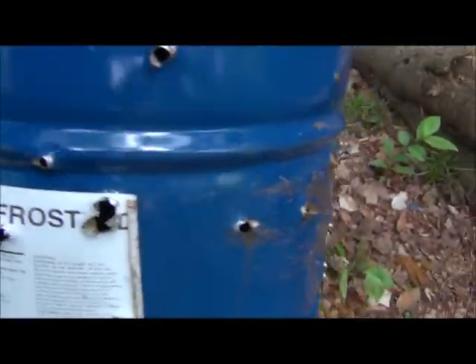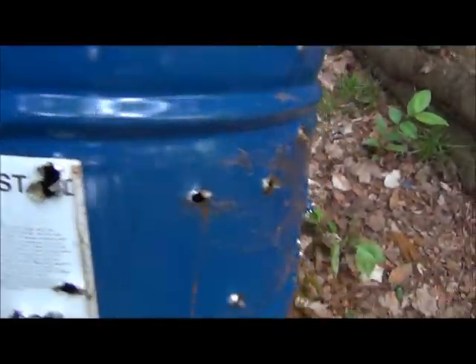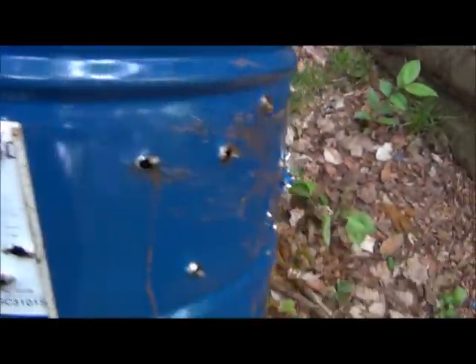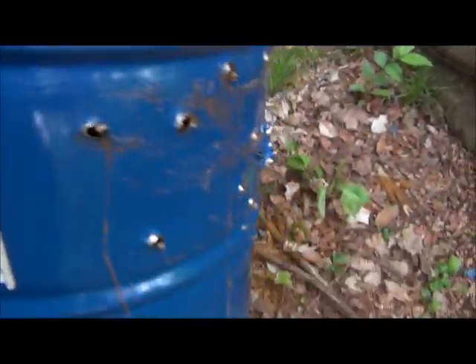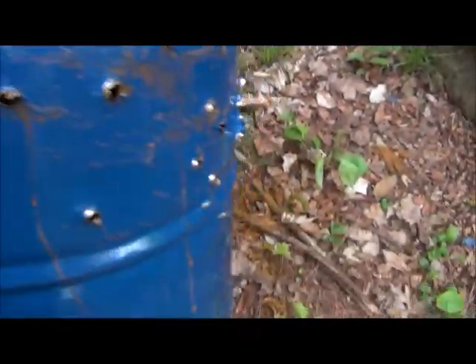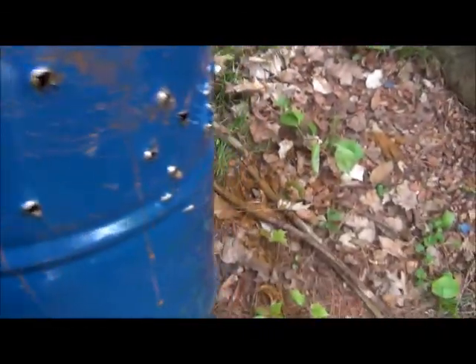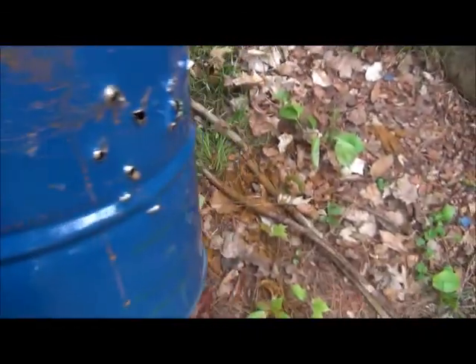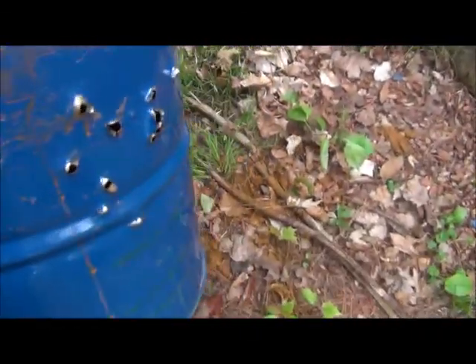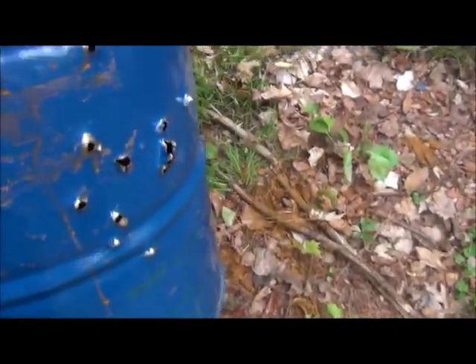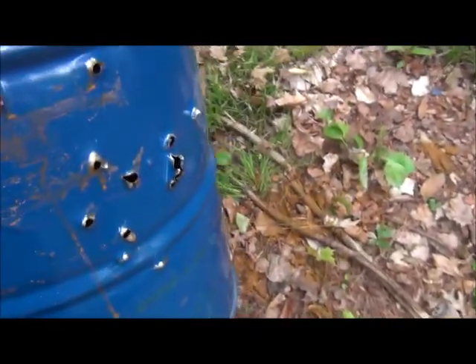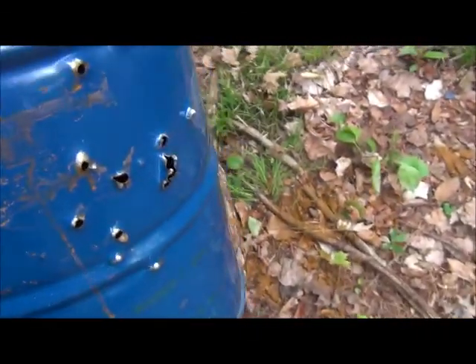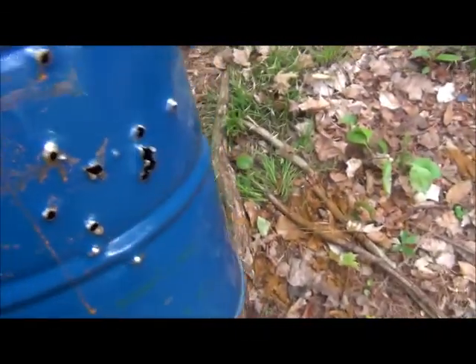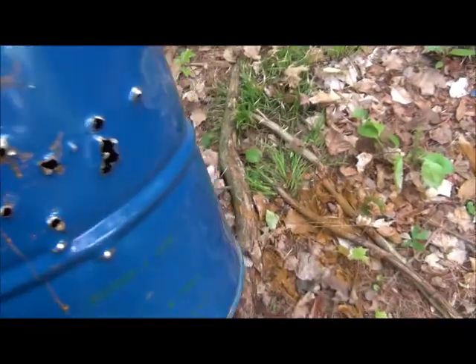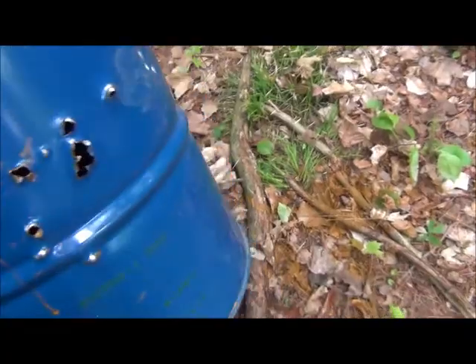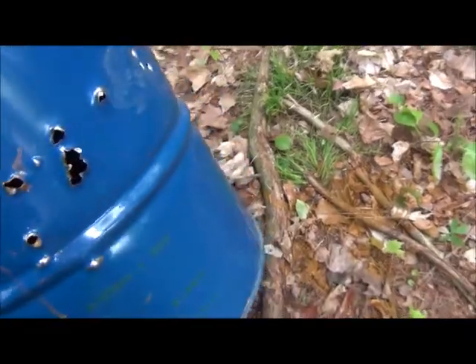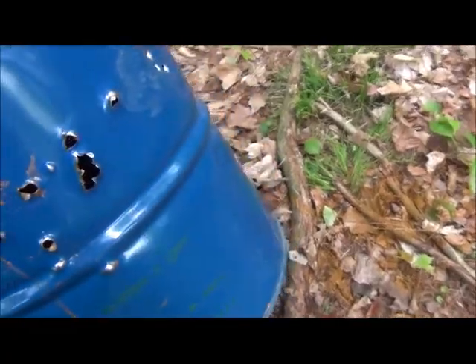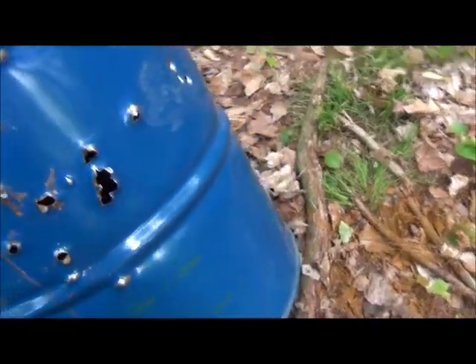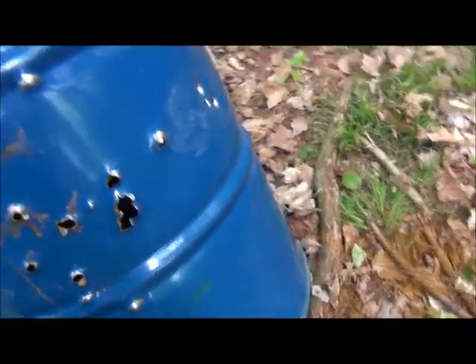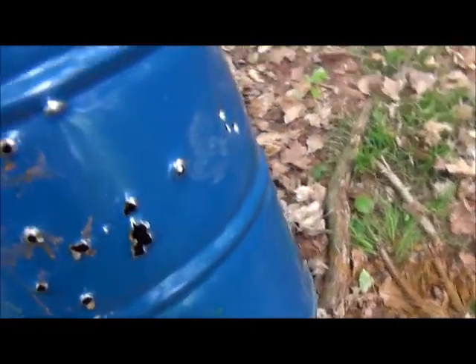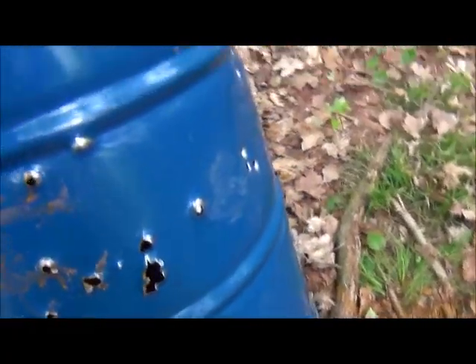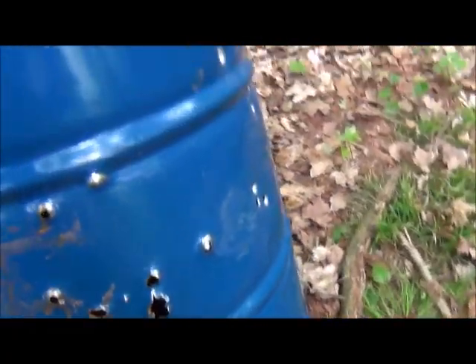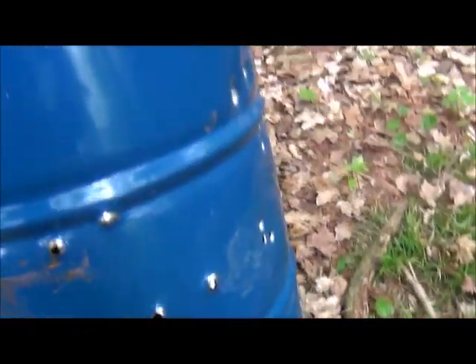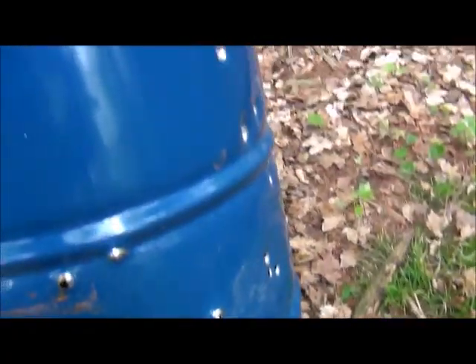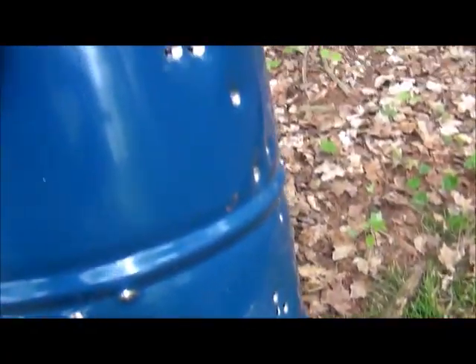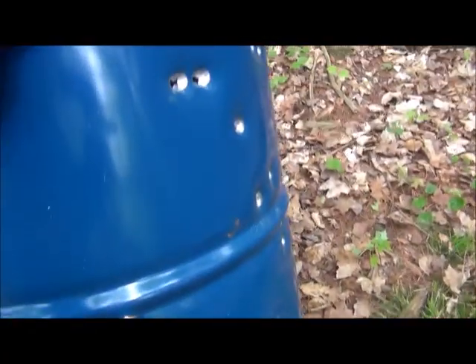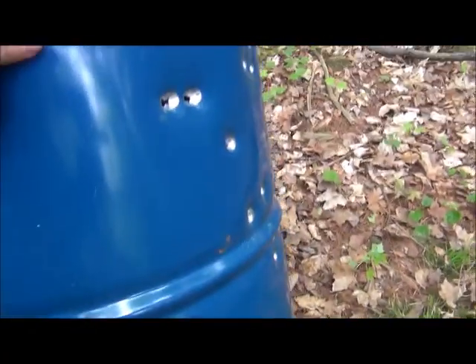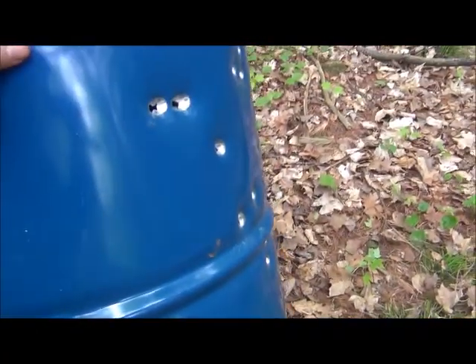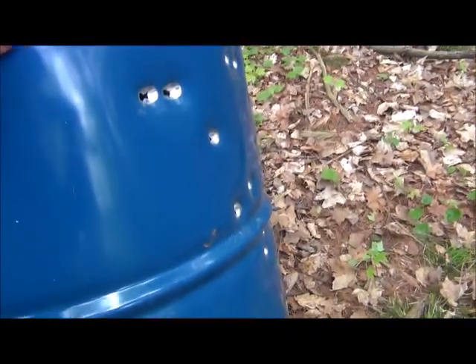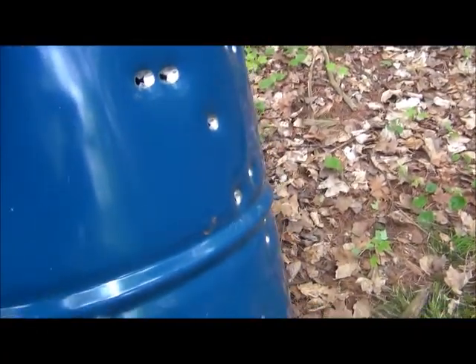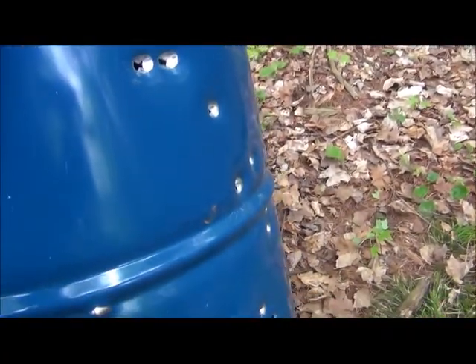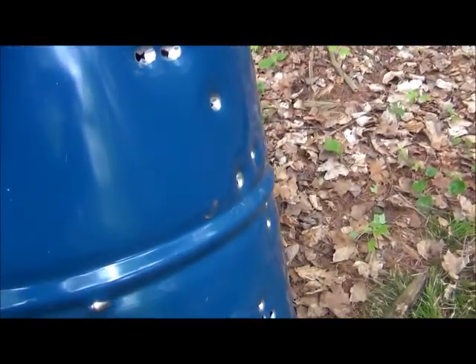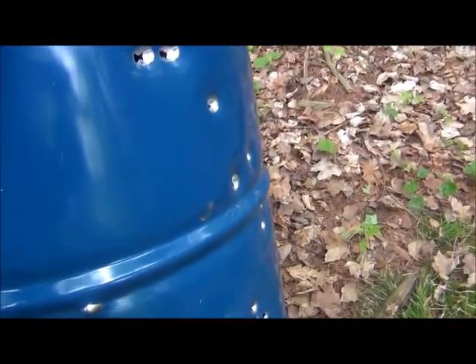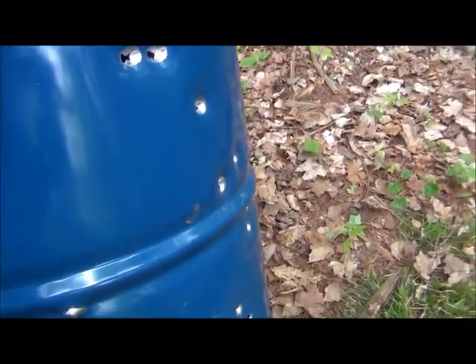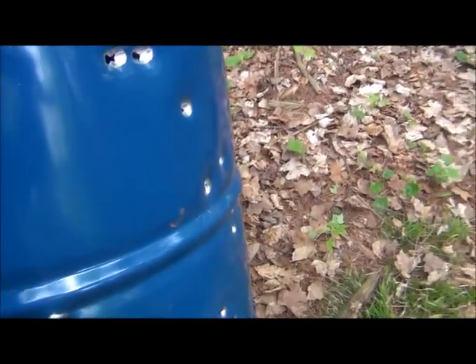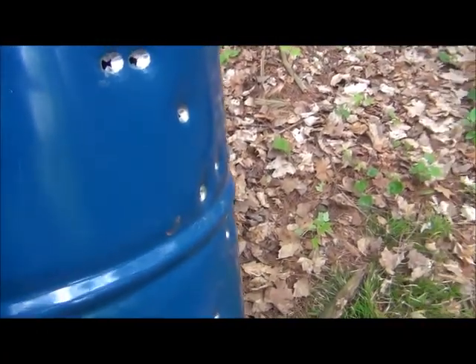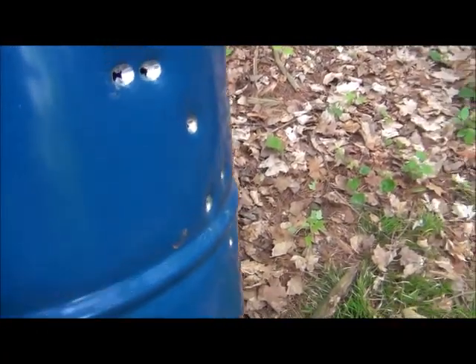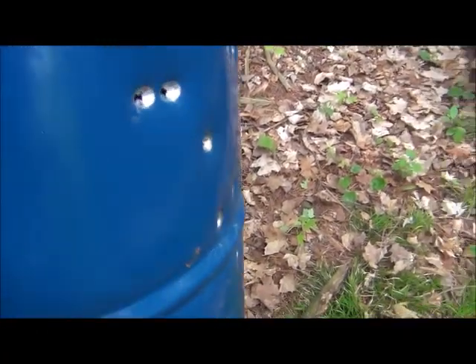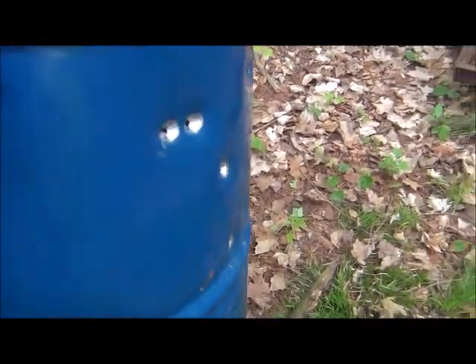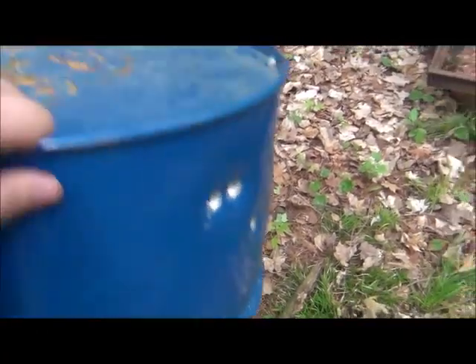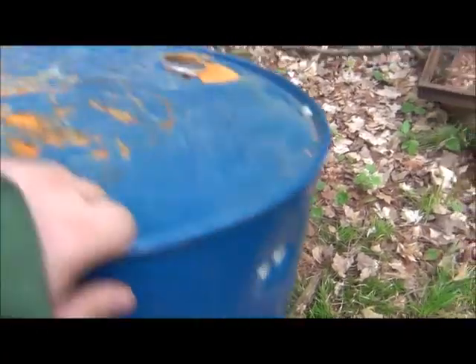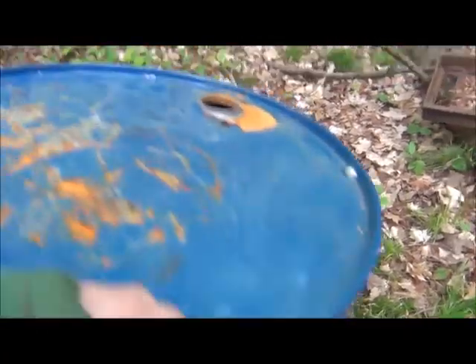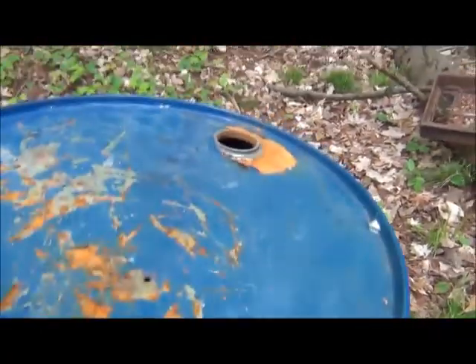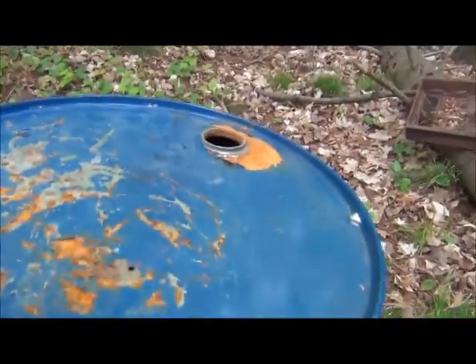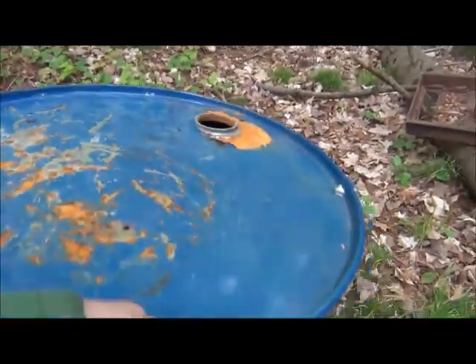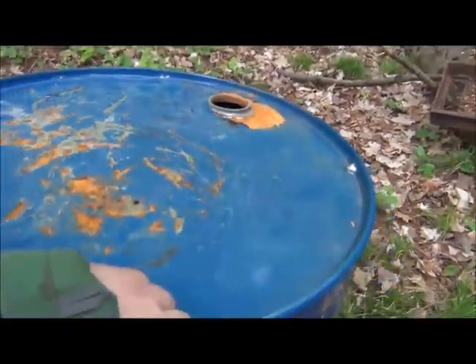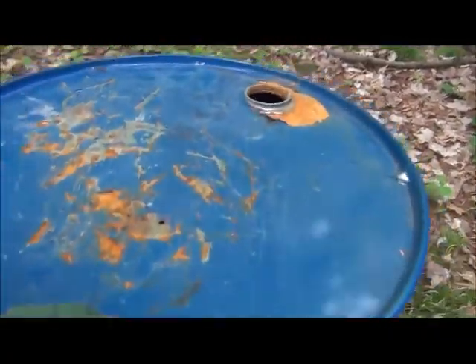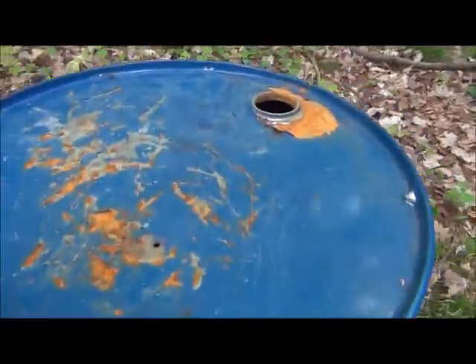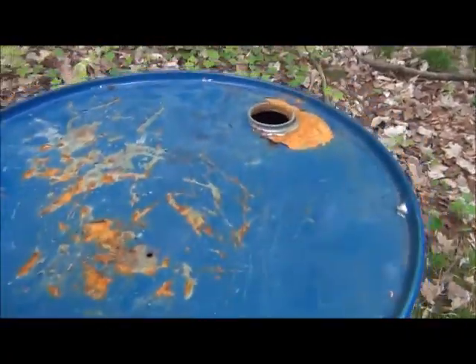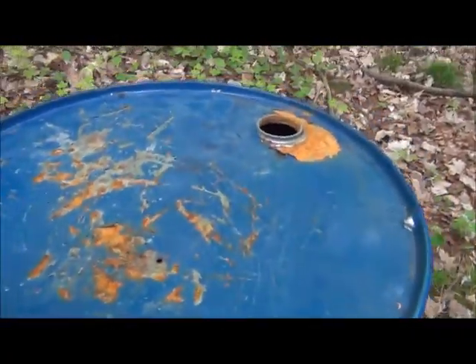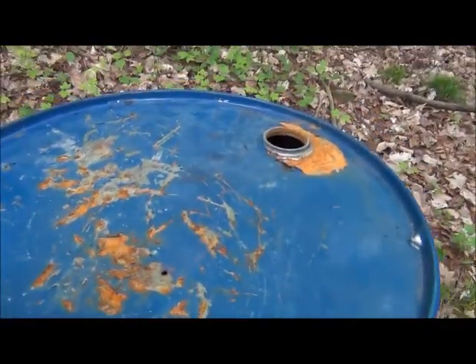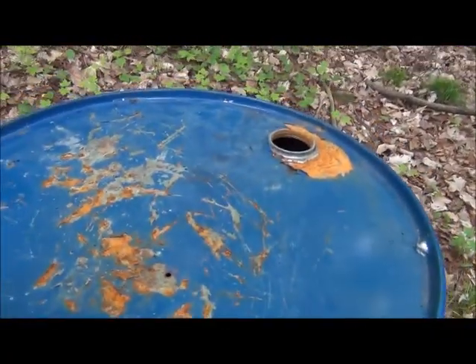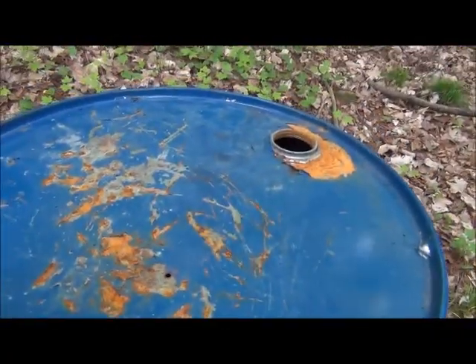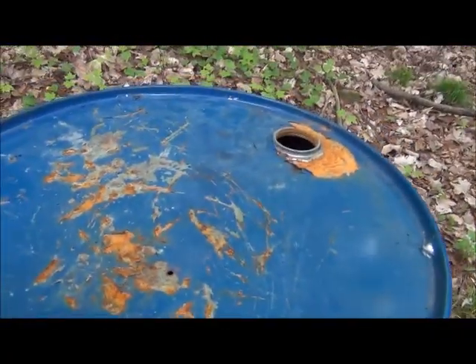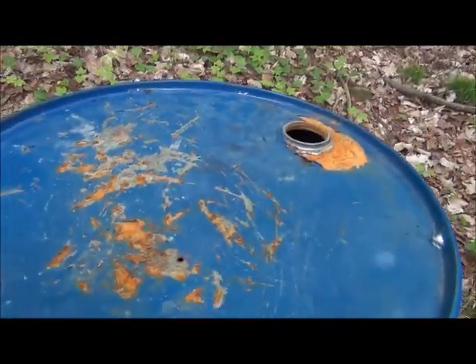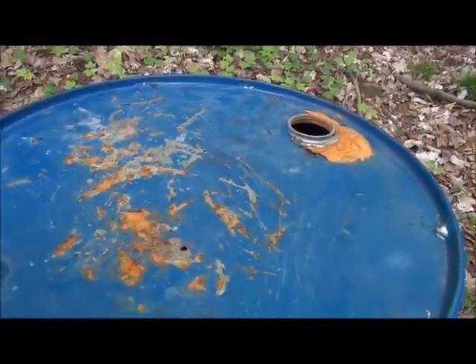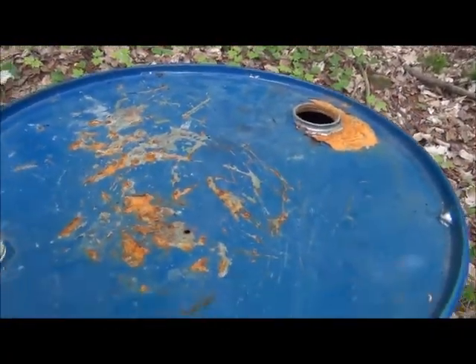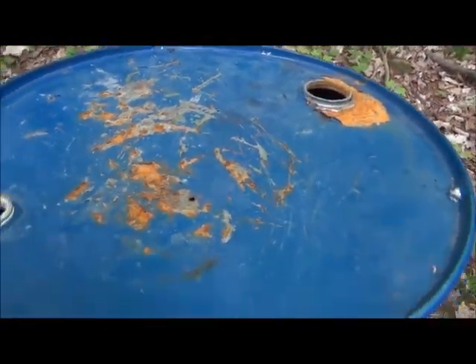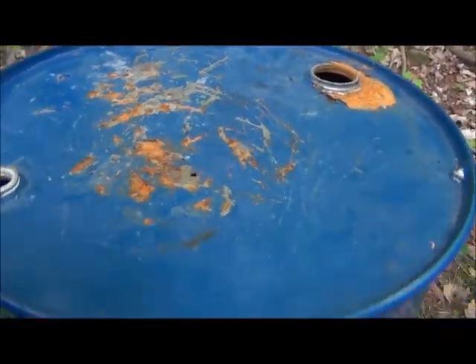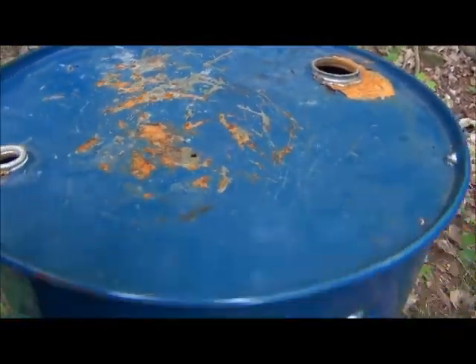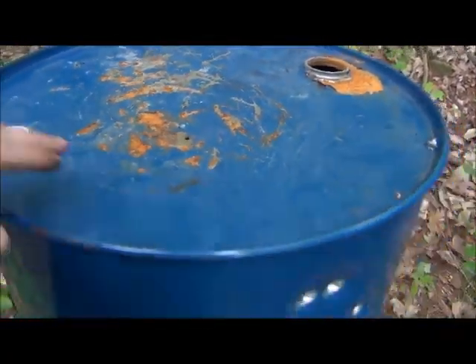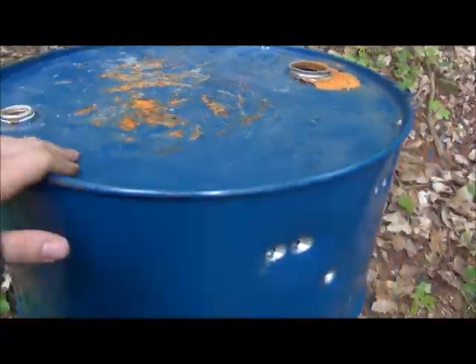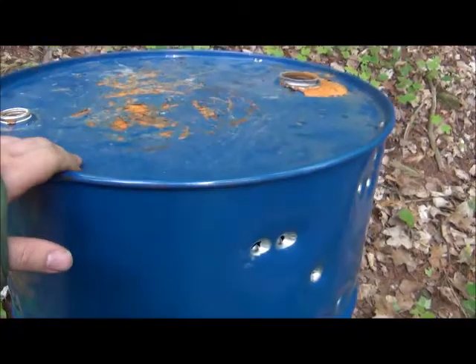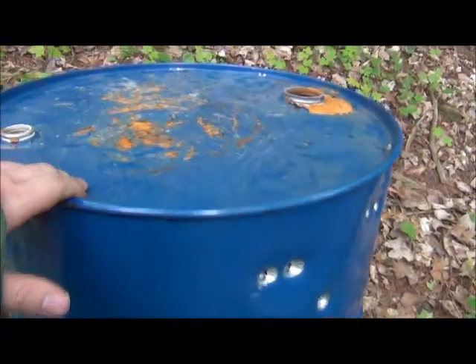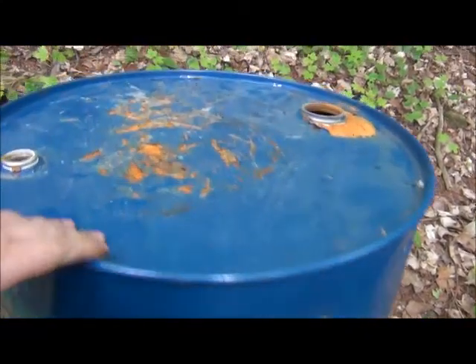So yeah, there's gonna be a pretty good burn barrel. All I do now is cut the top off, but you're not gonna see that.